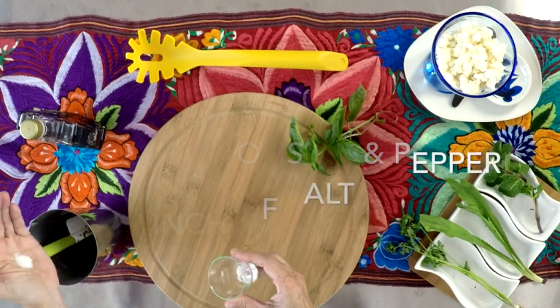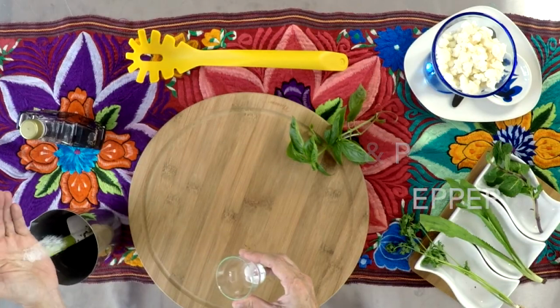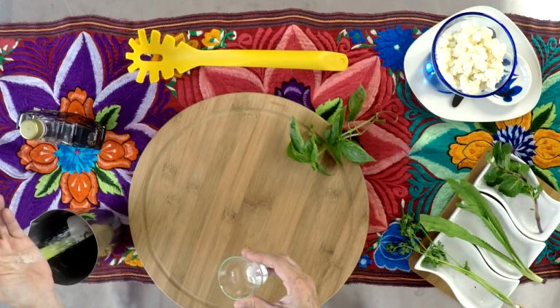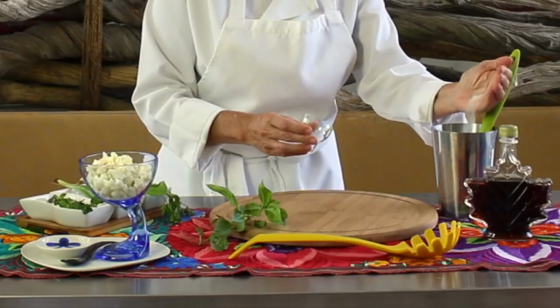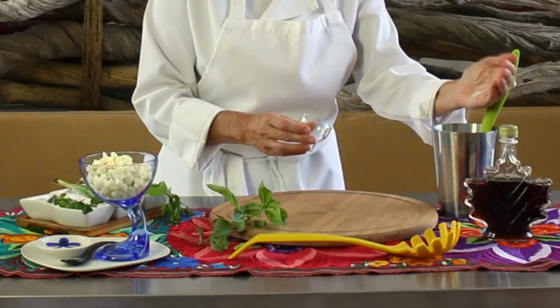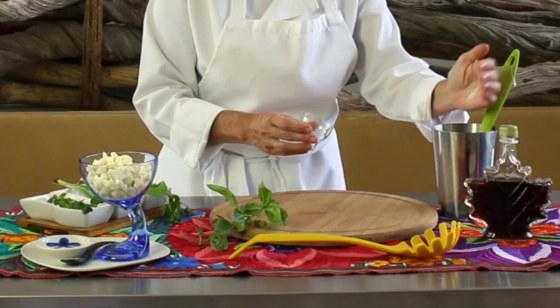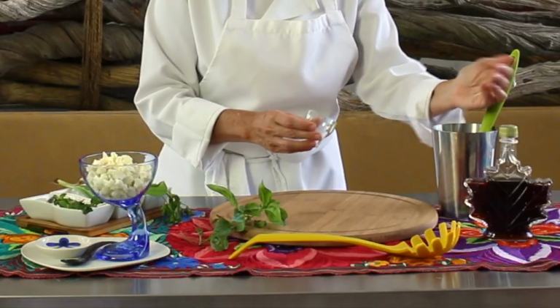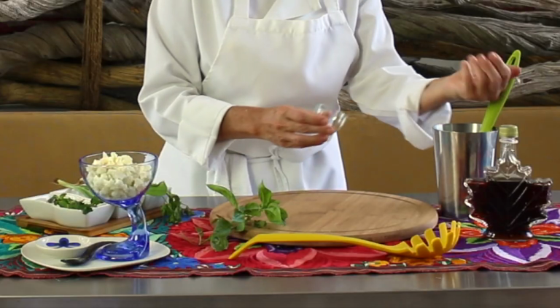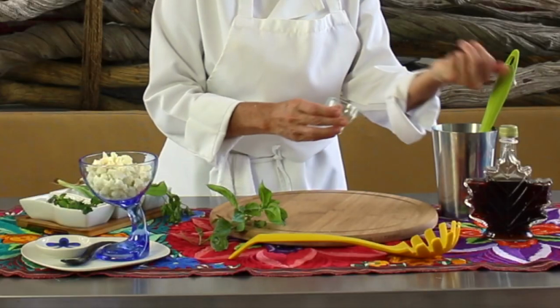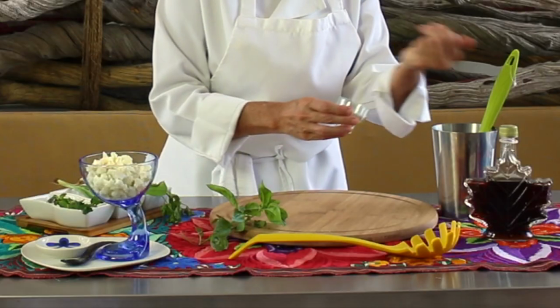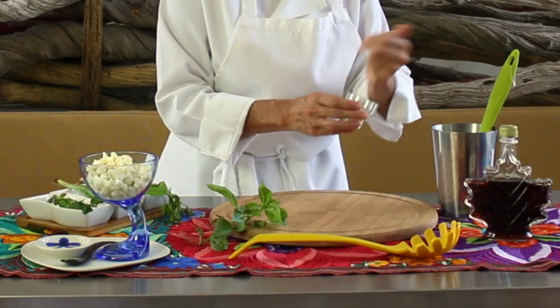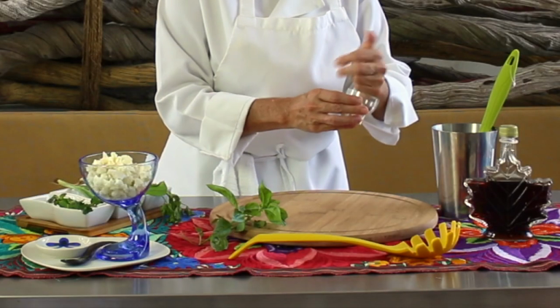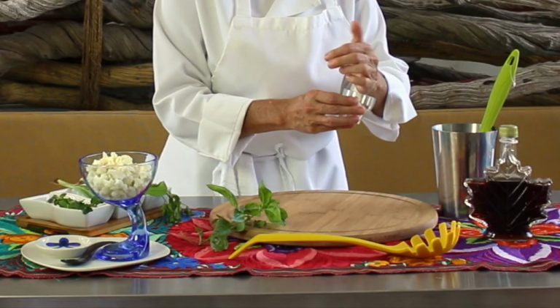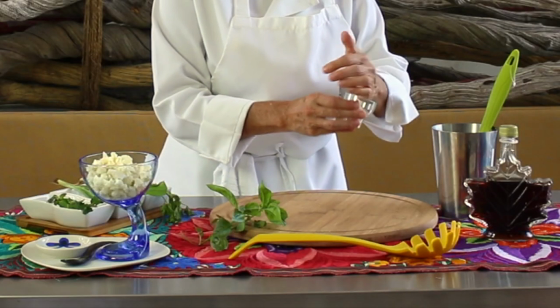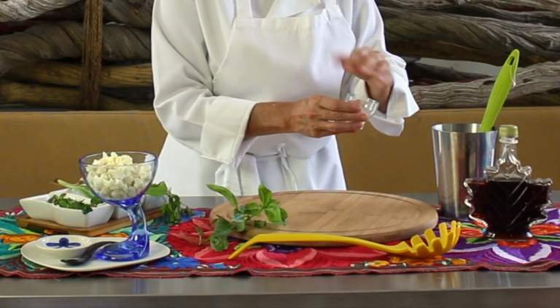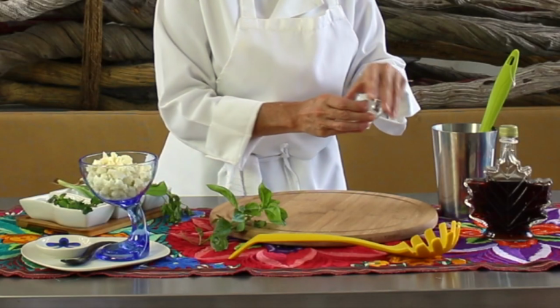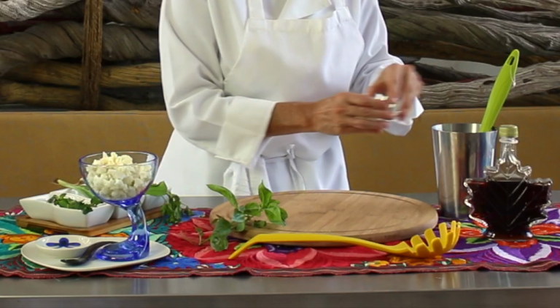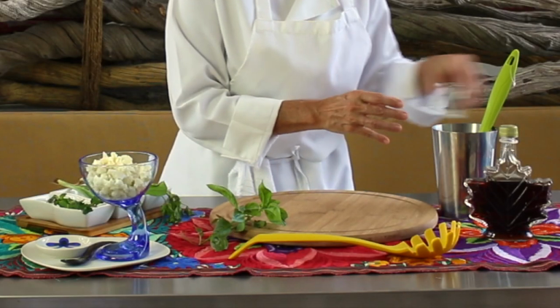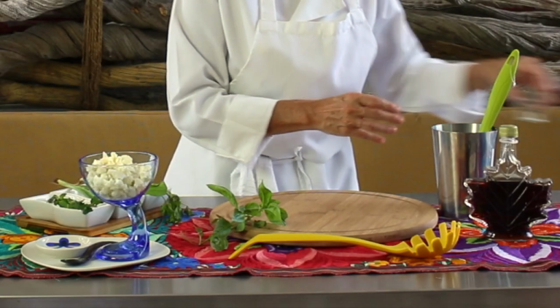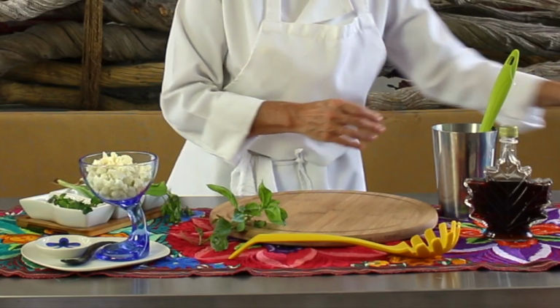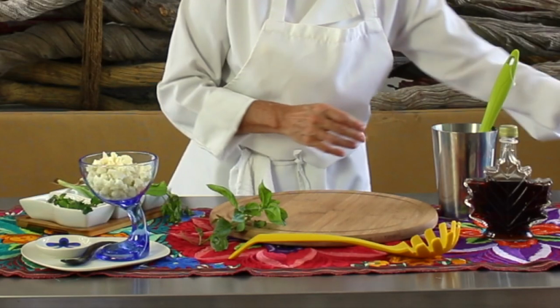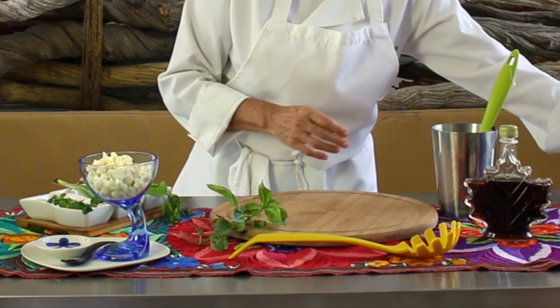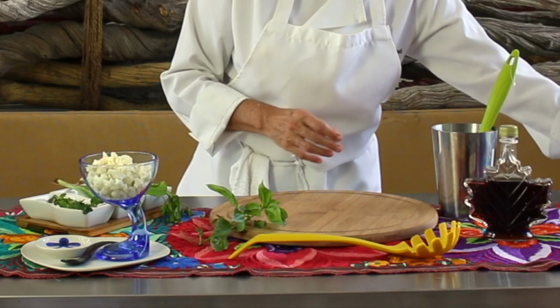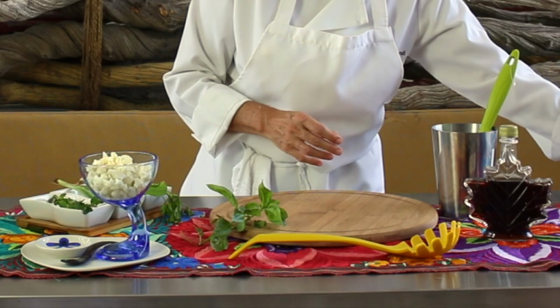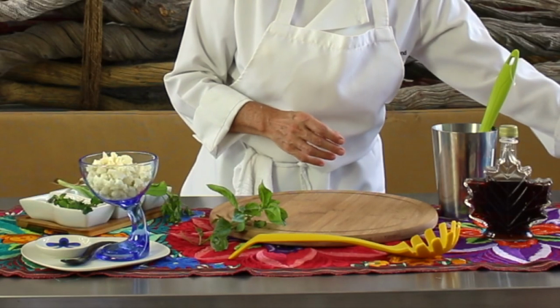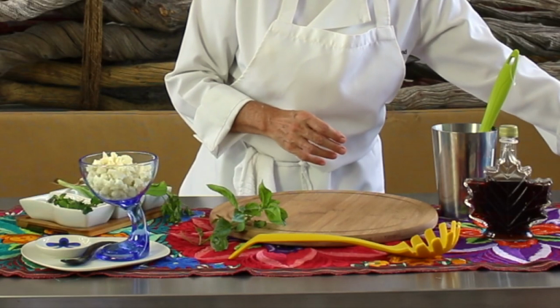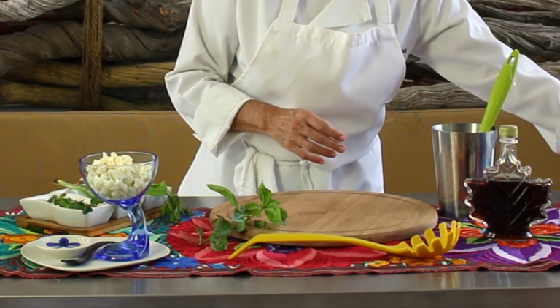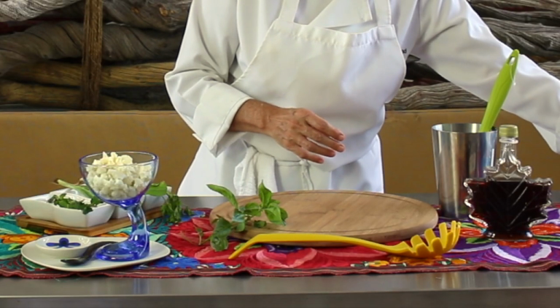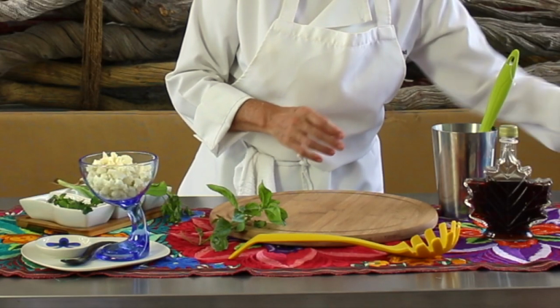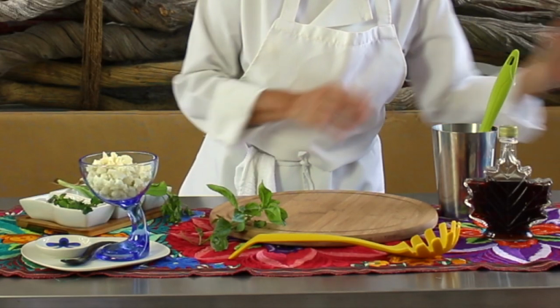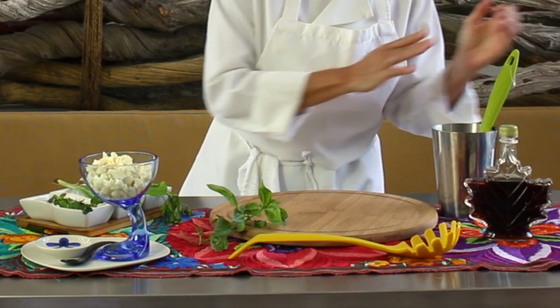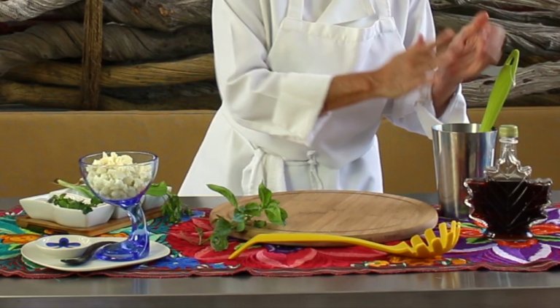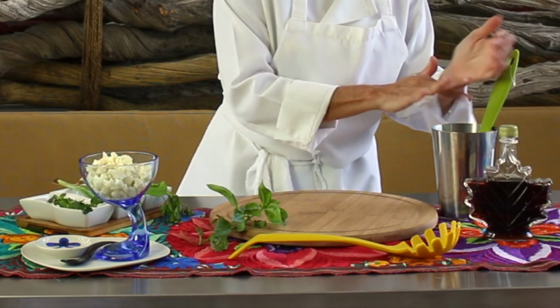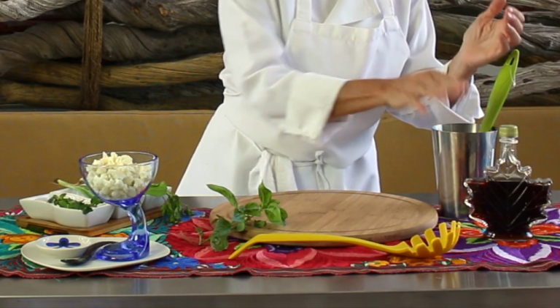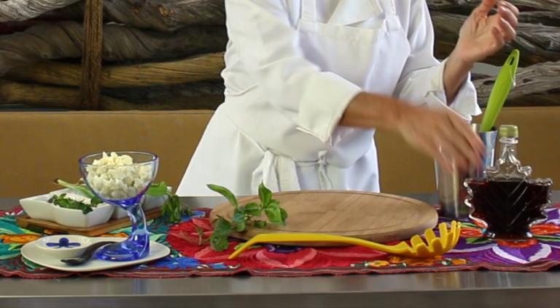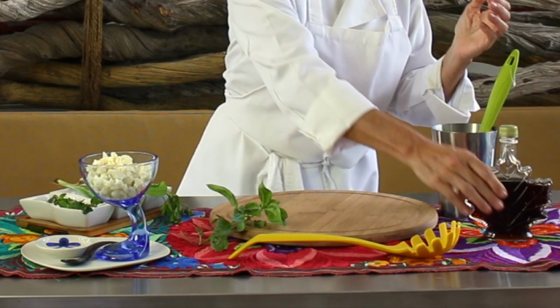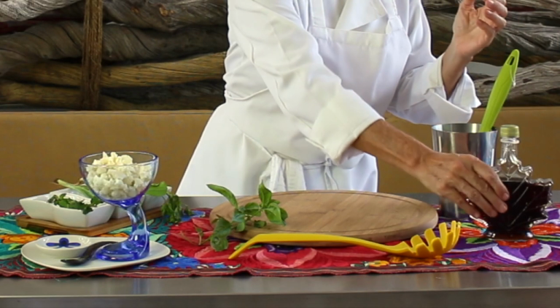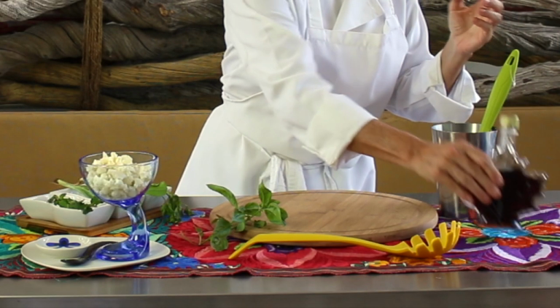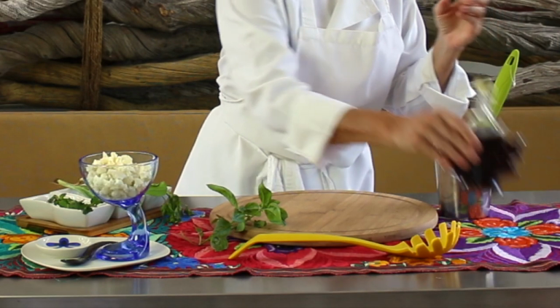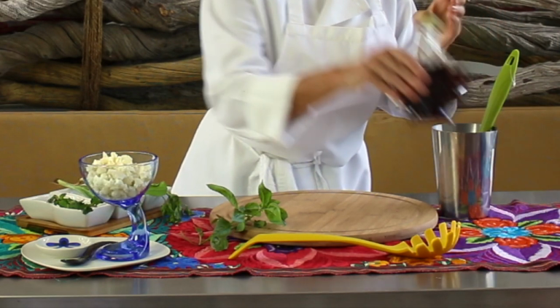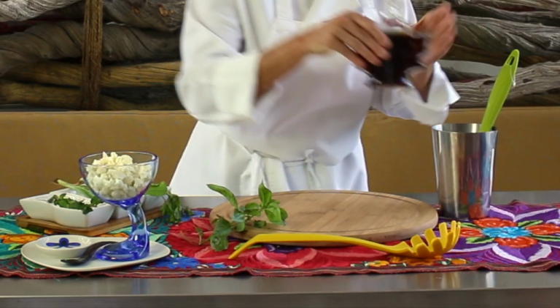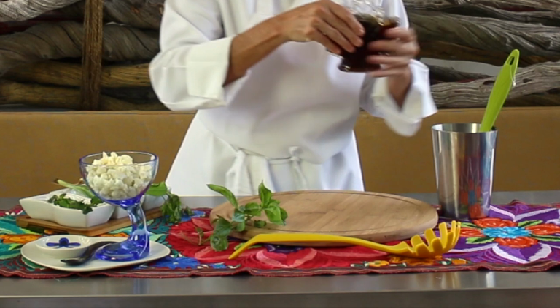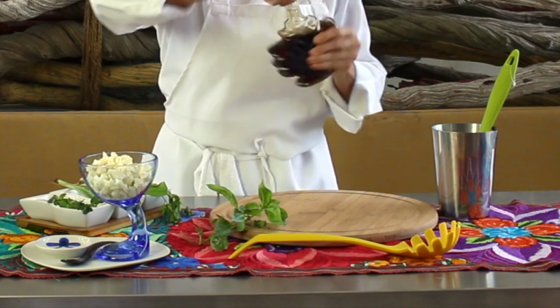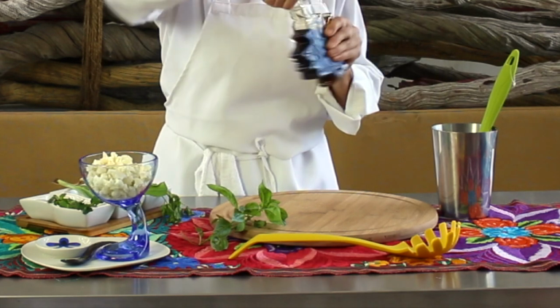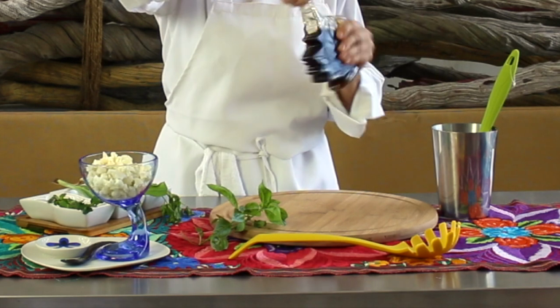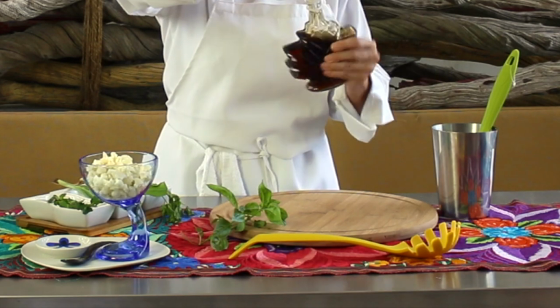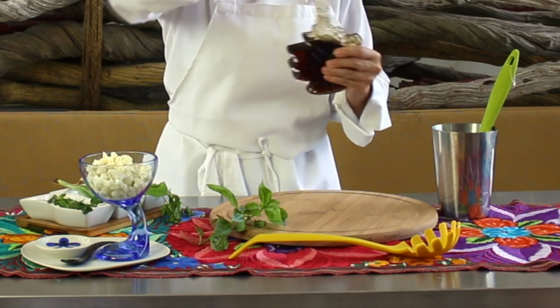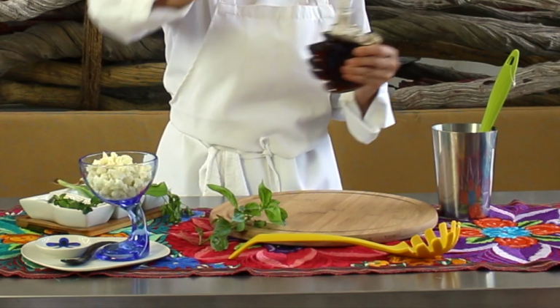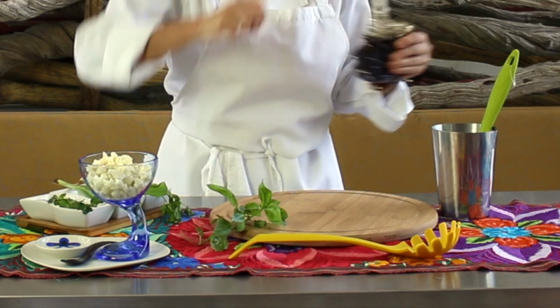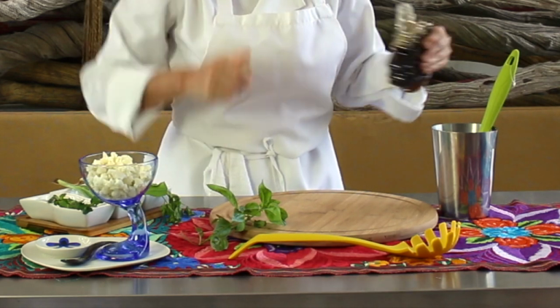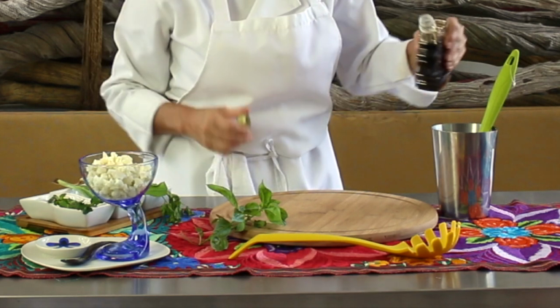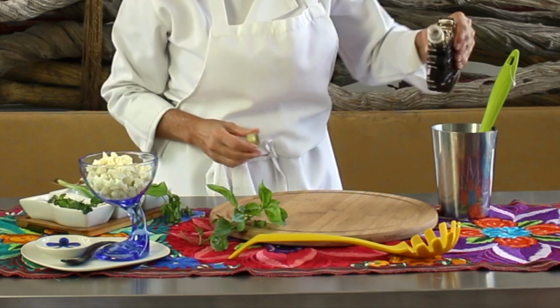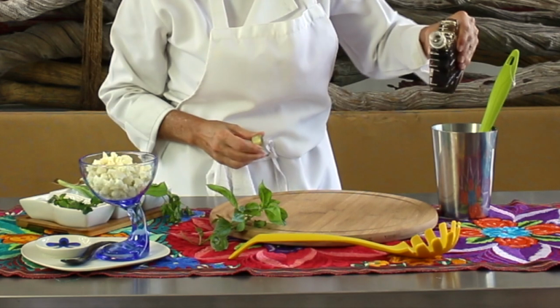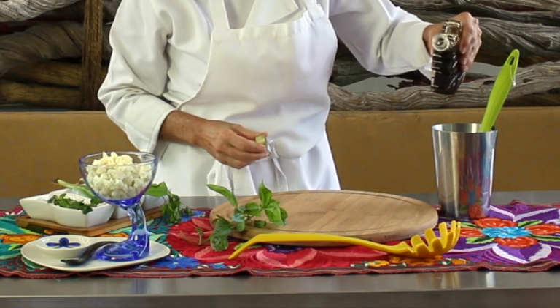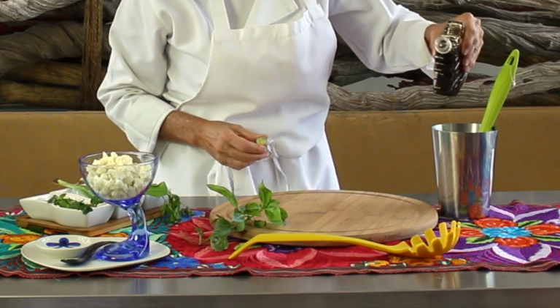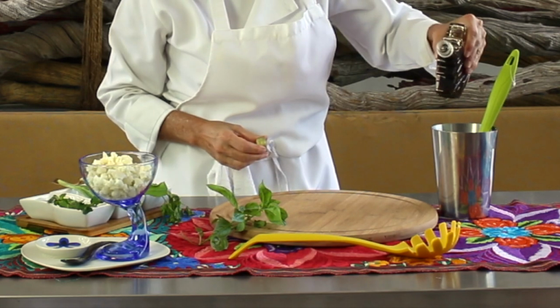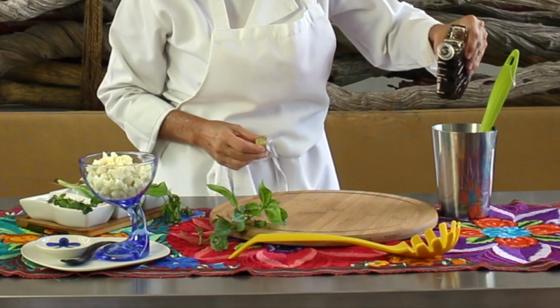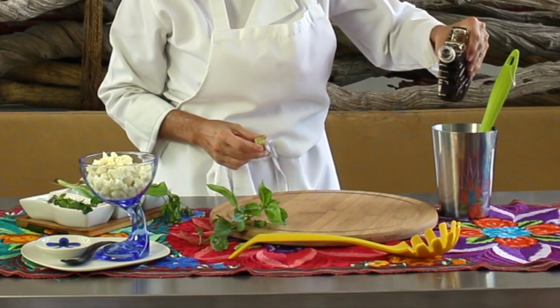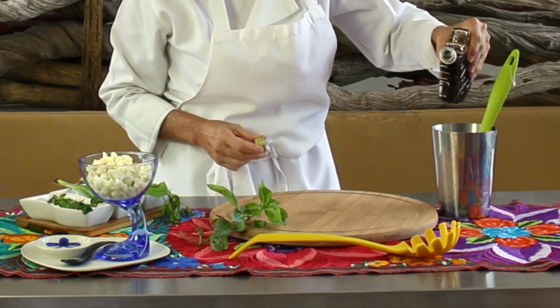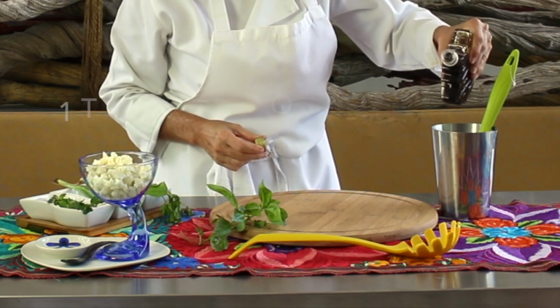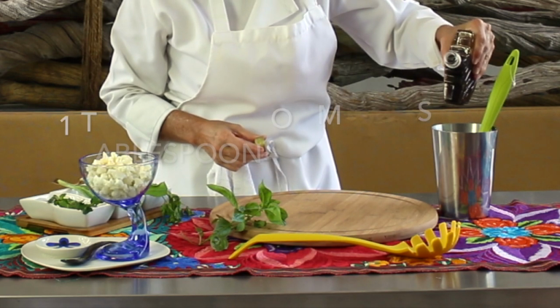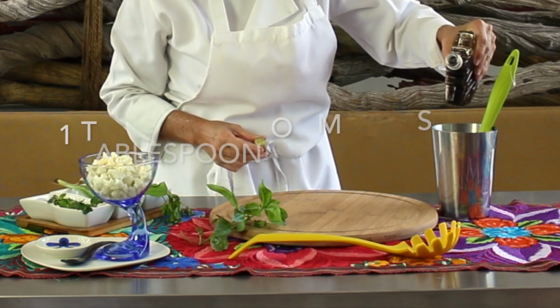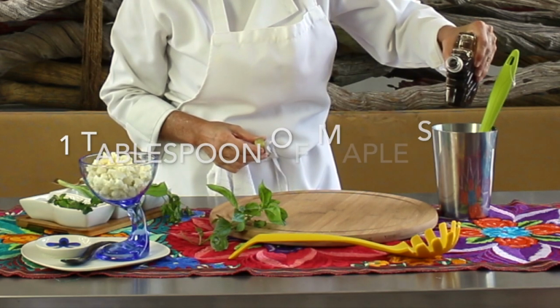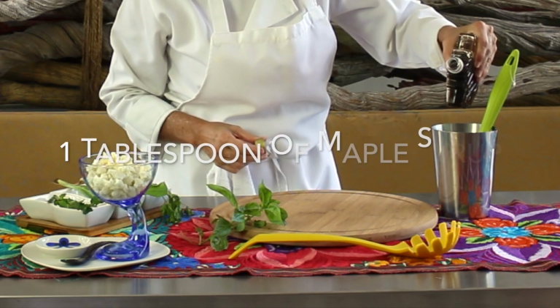To give it a little bit of sweetness, we're gonna add some maple syrup. Just a teaspoon of maple syrup will be enough.